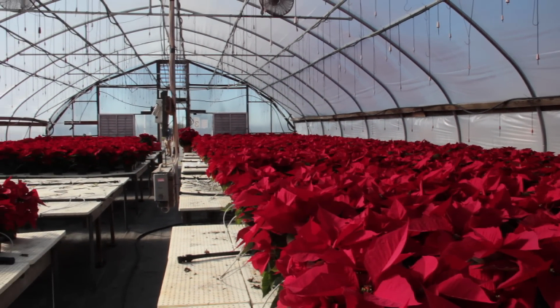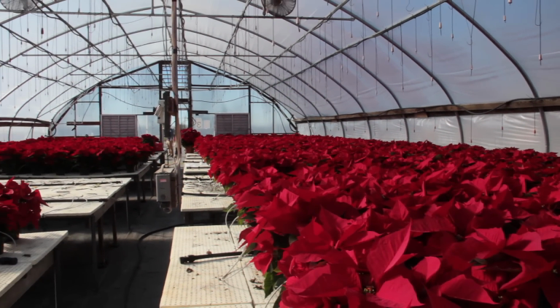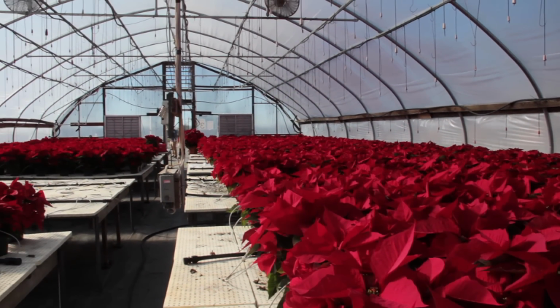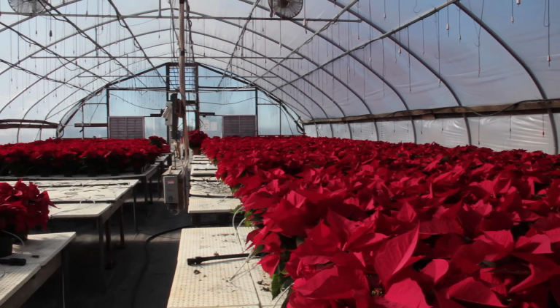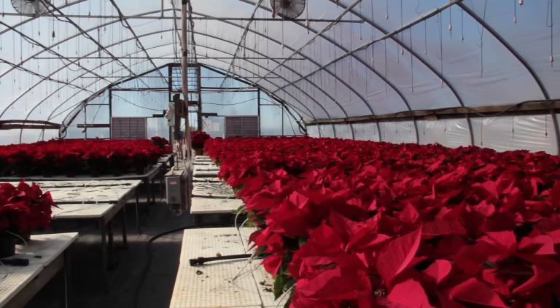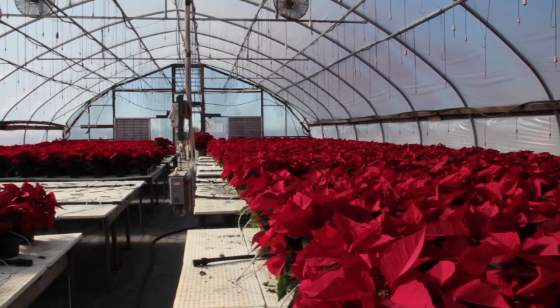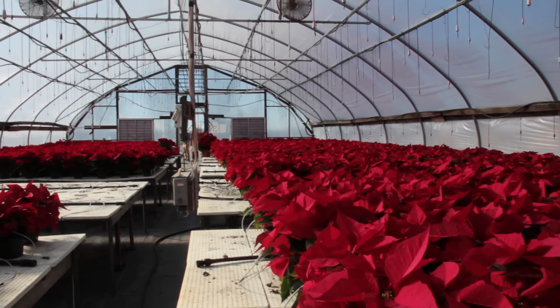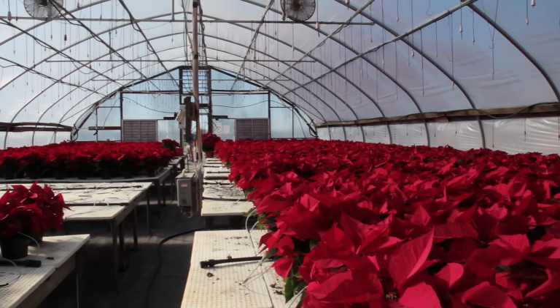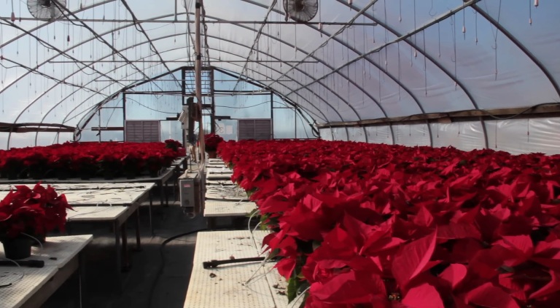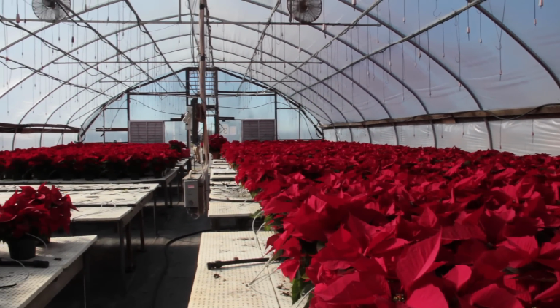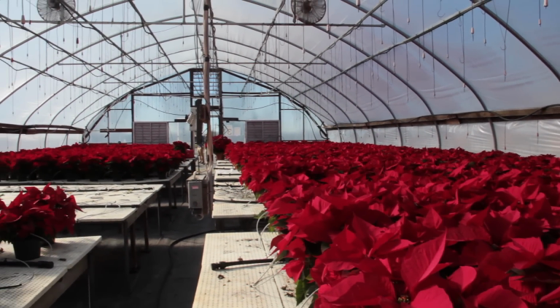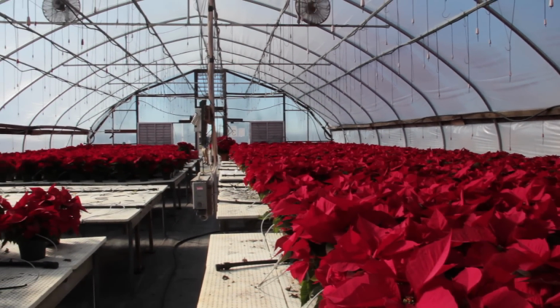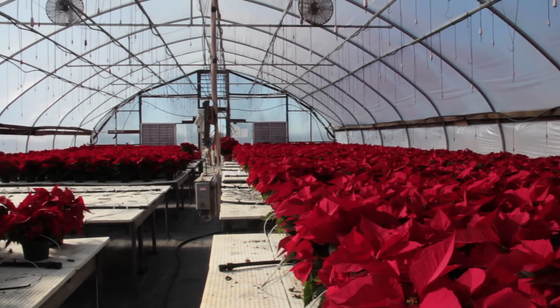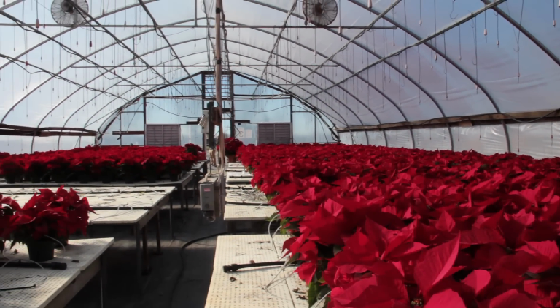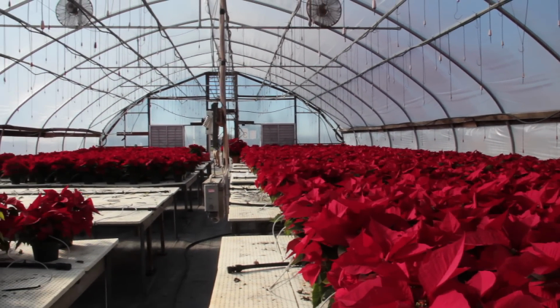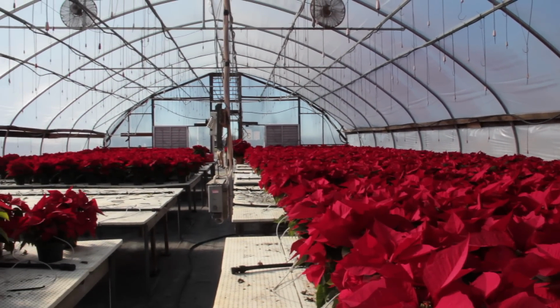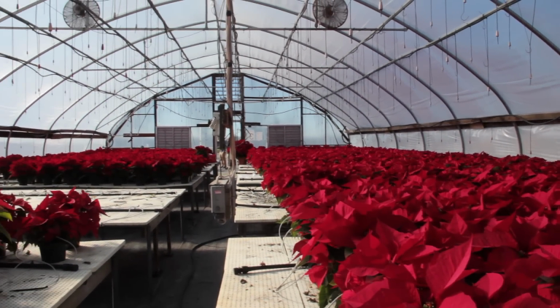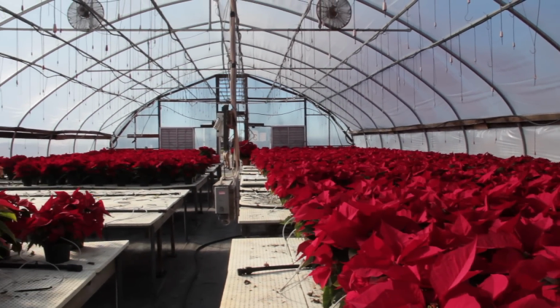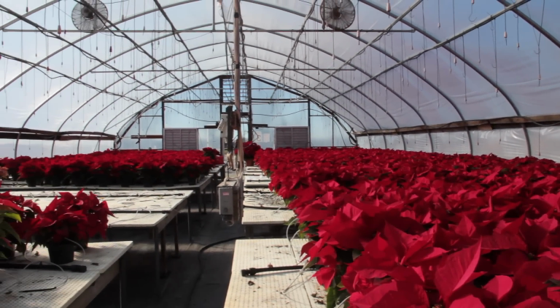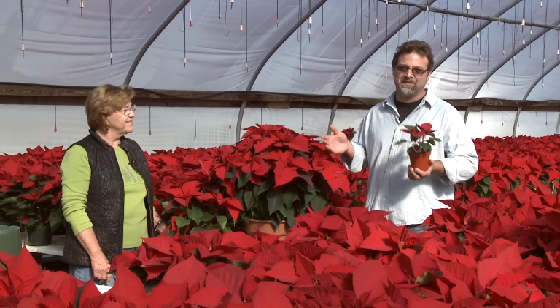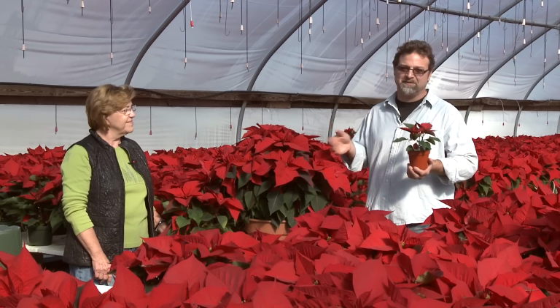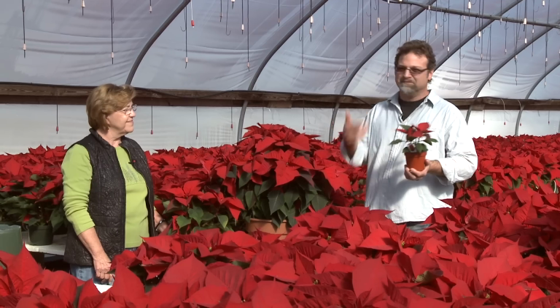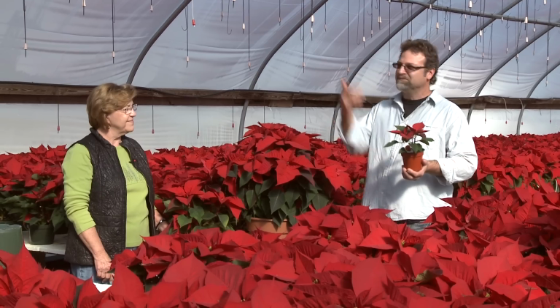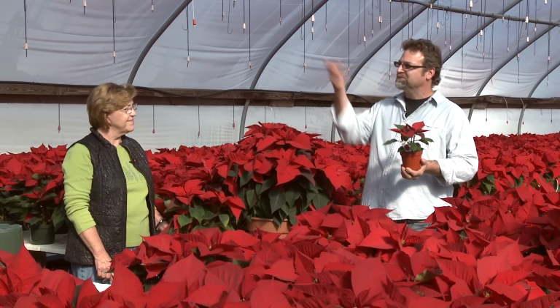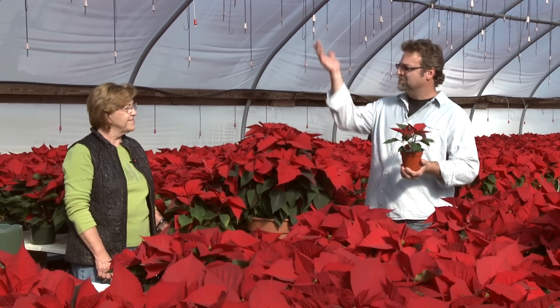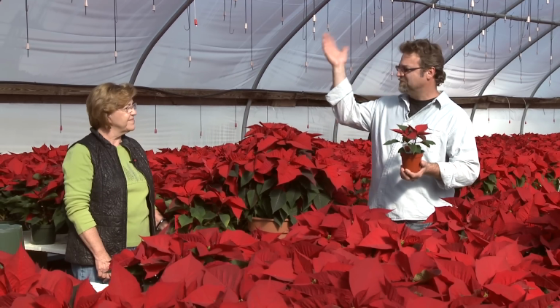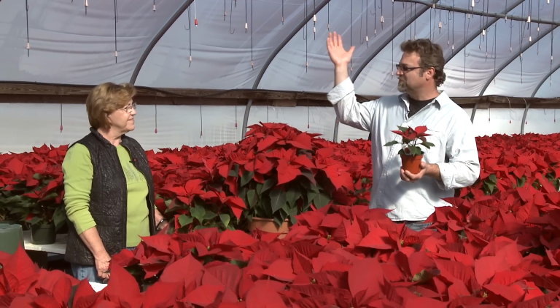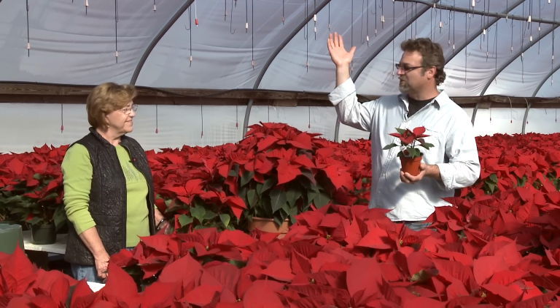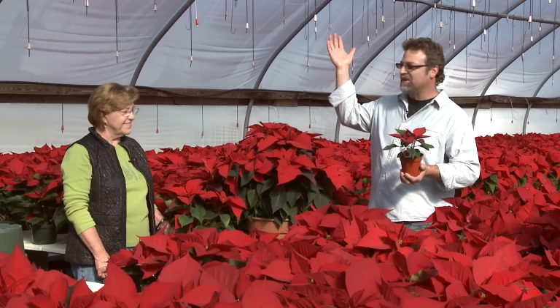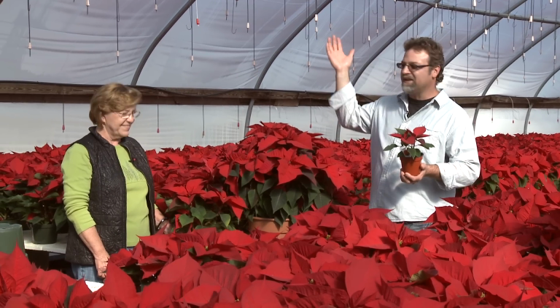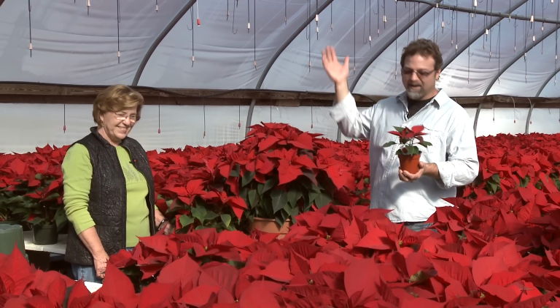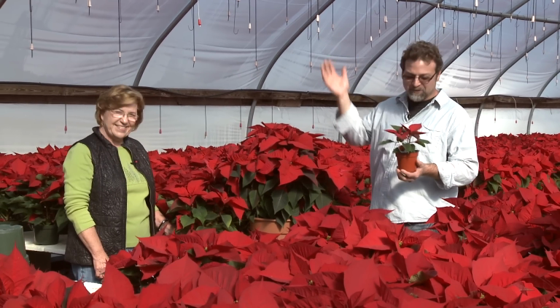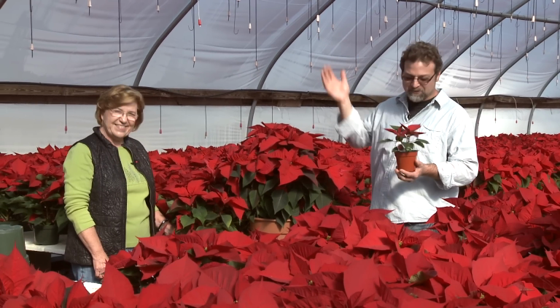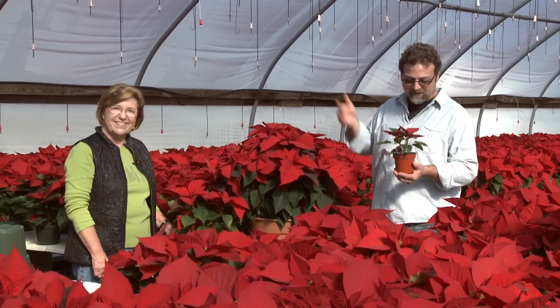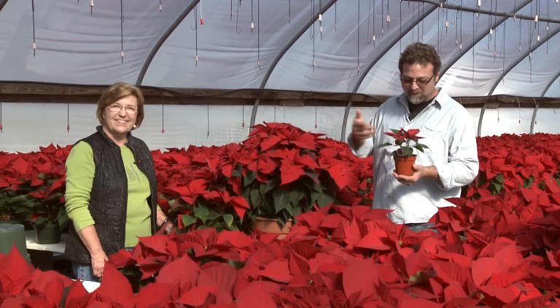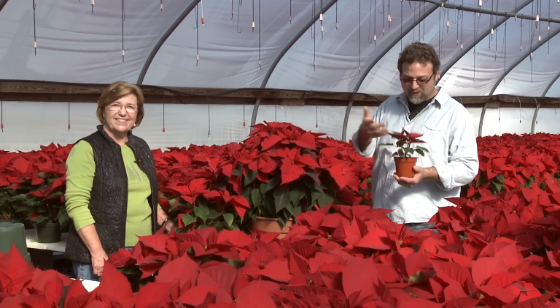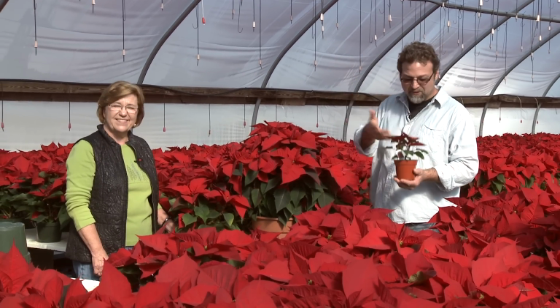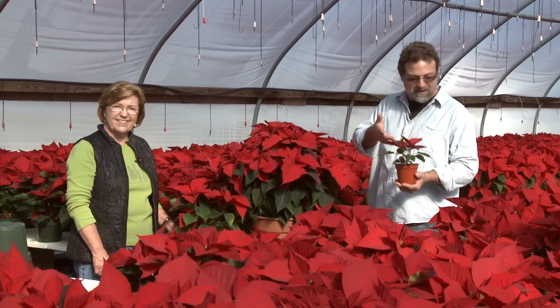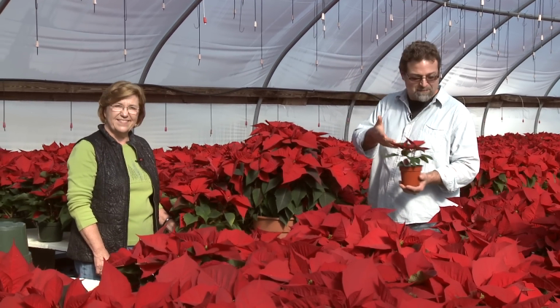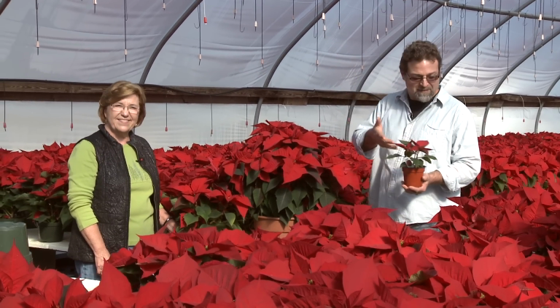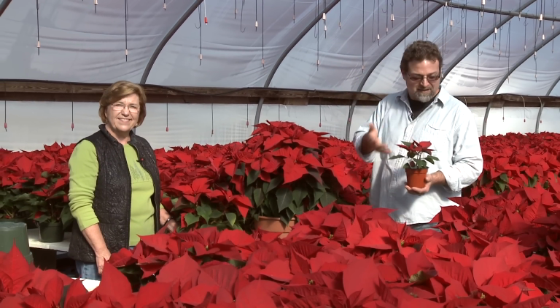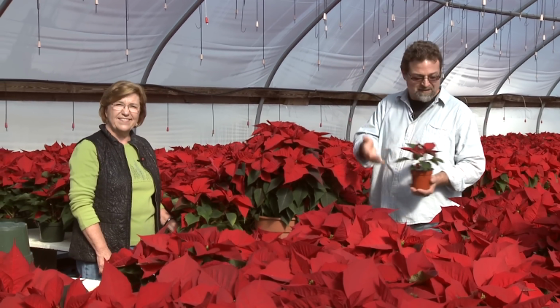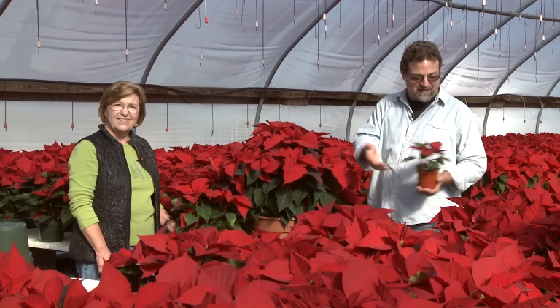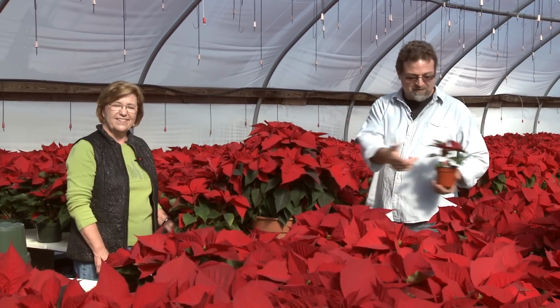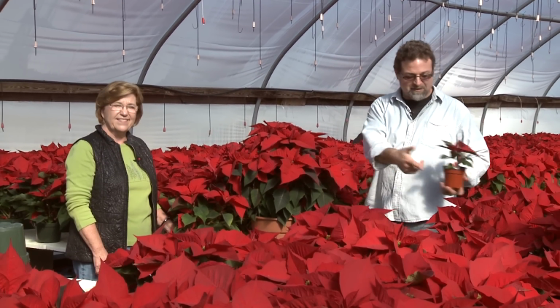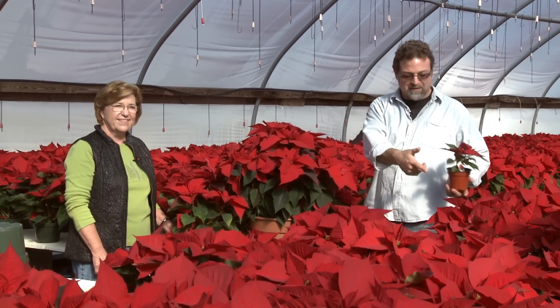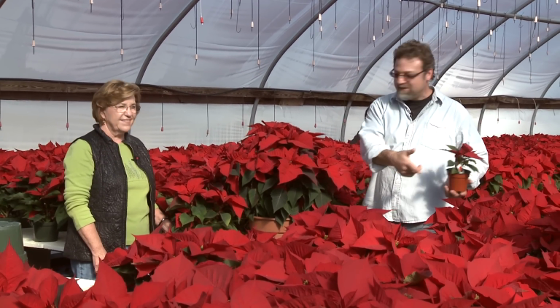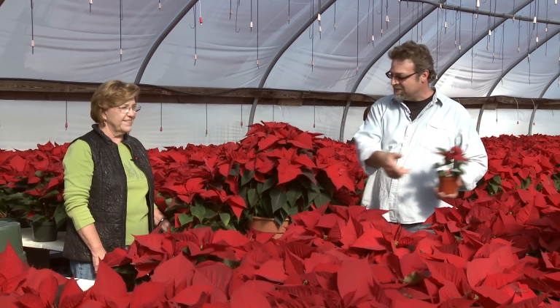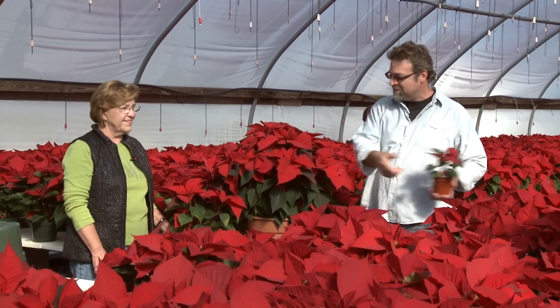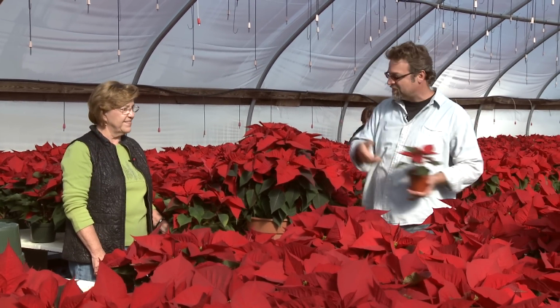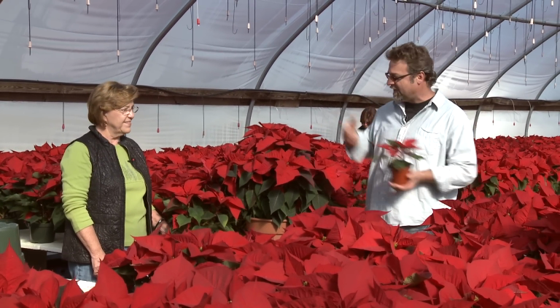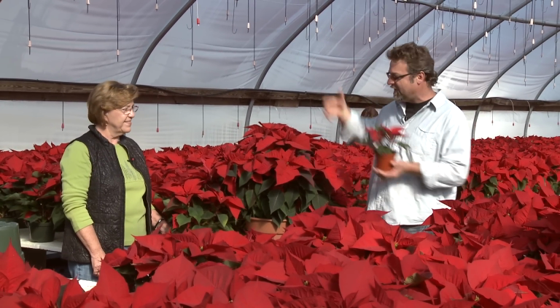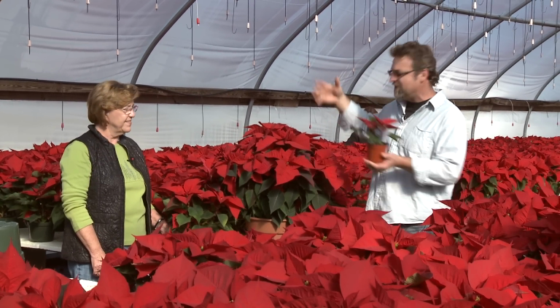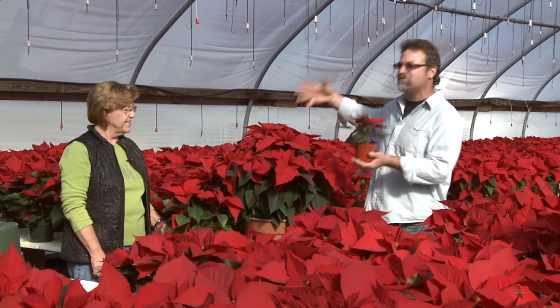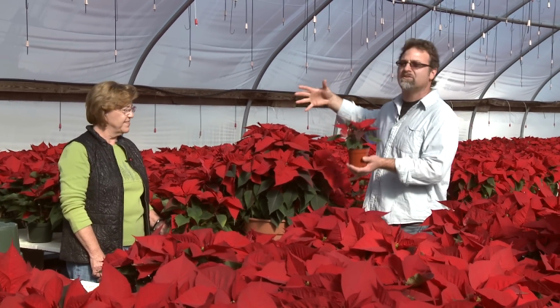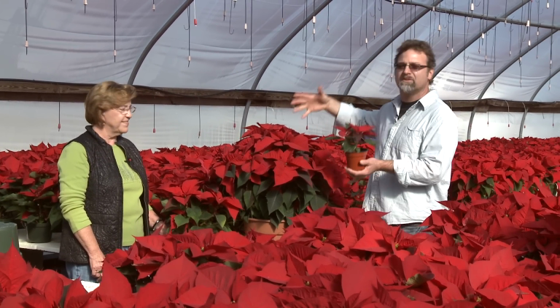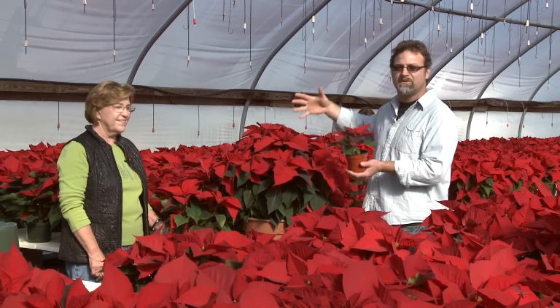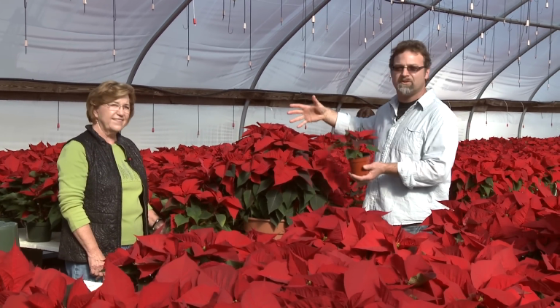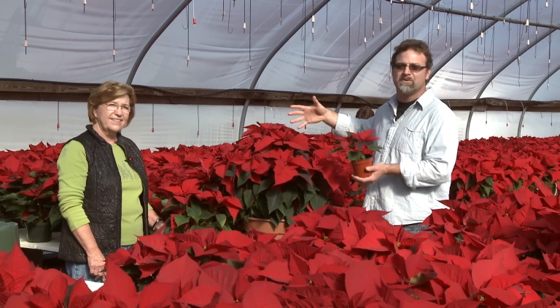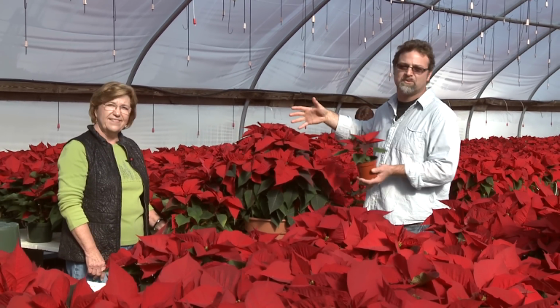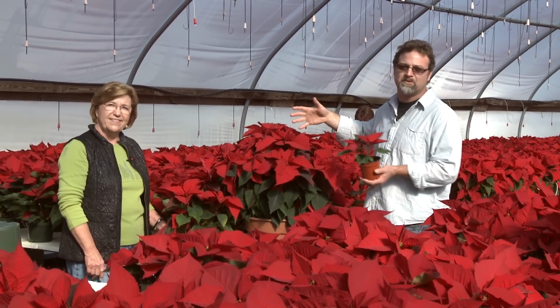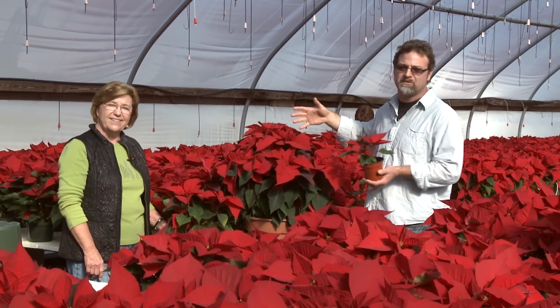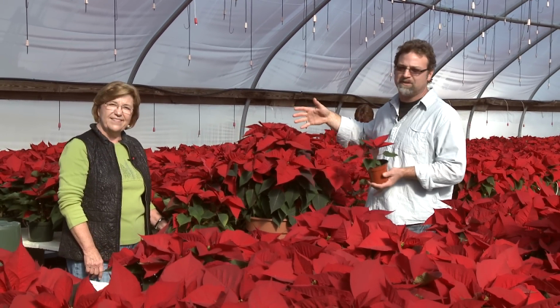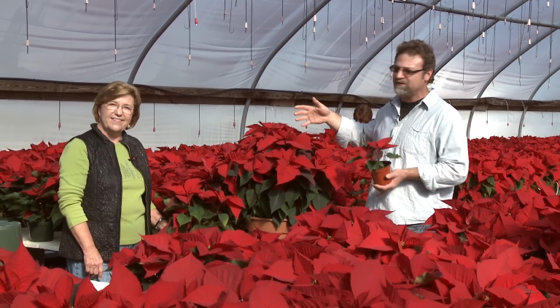As y'all can tell, we're in a poinsettia greenhouse. I'm holding a mini. They're medium-sized. You can get huge ones here.